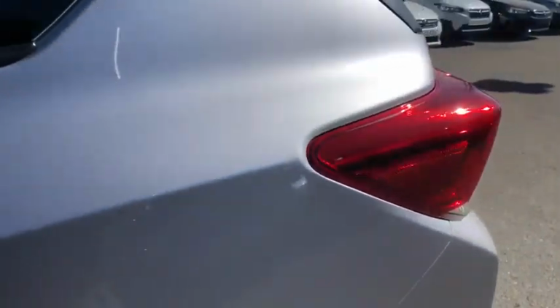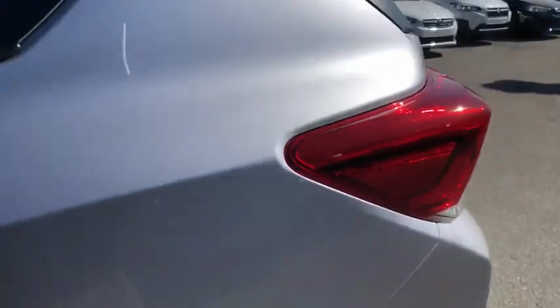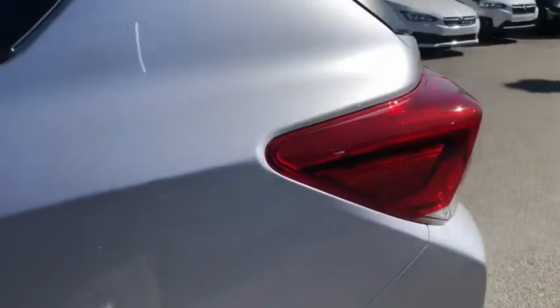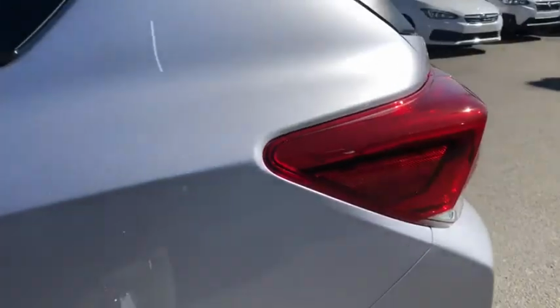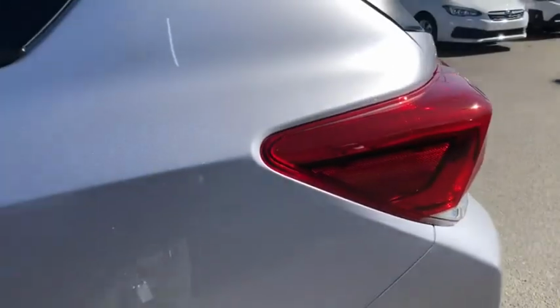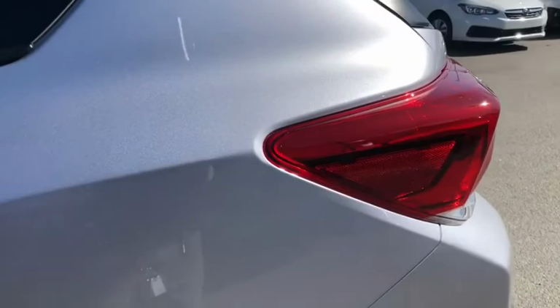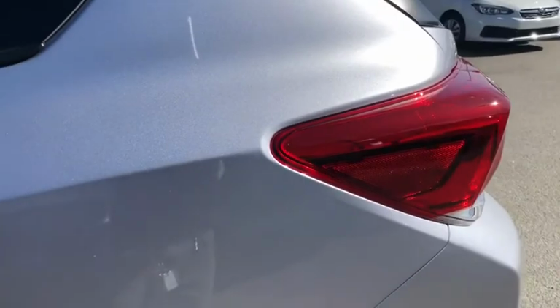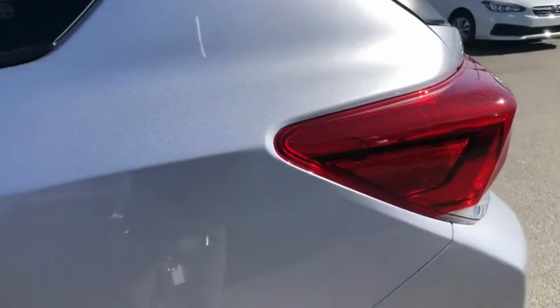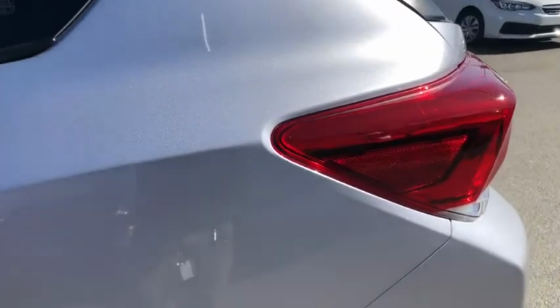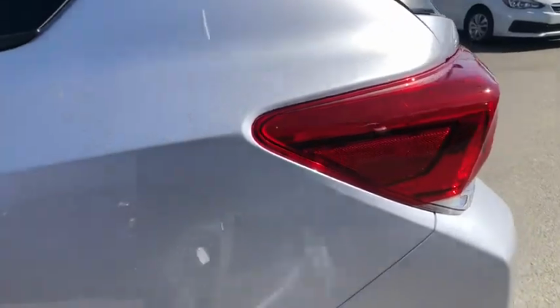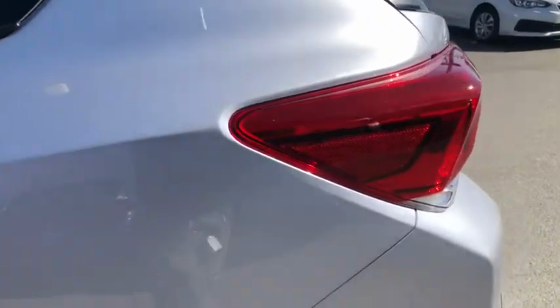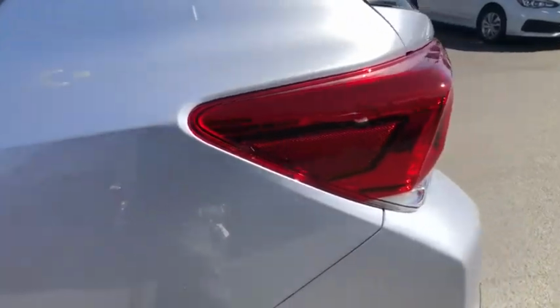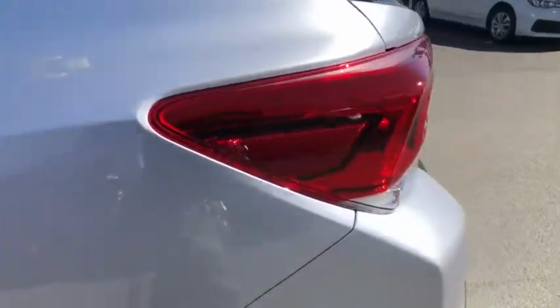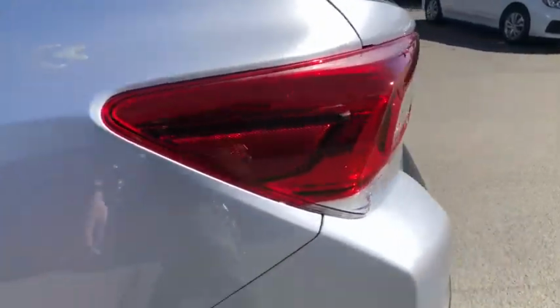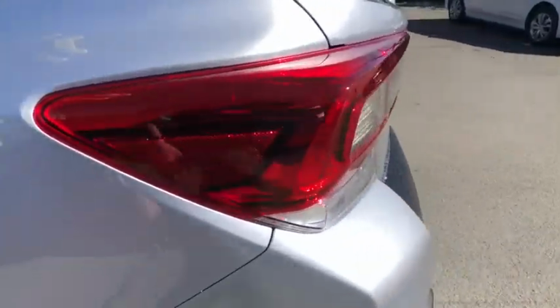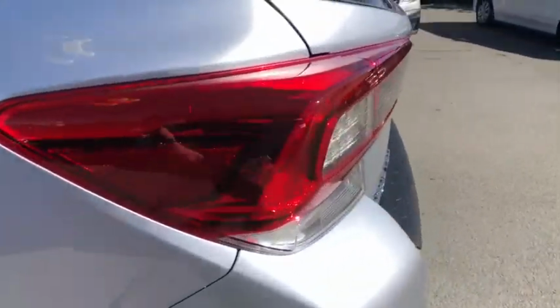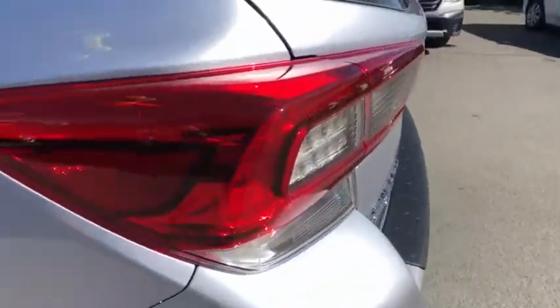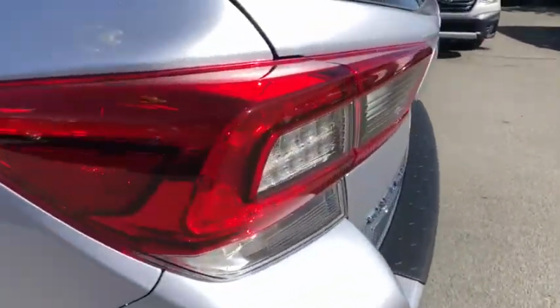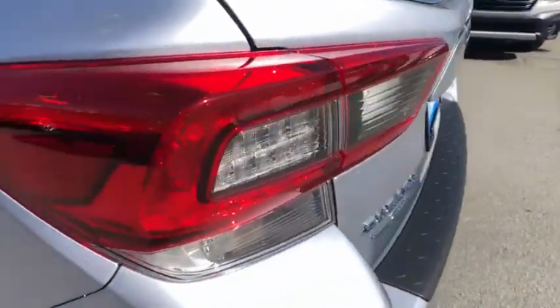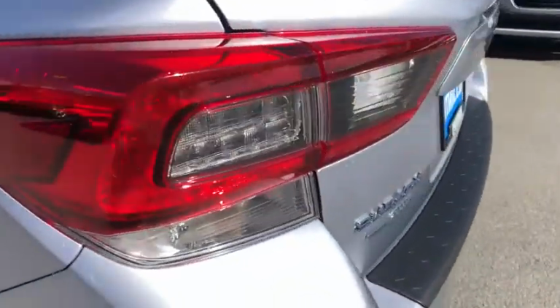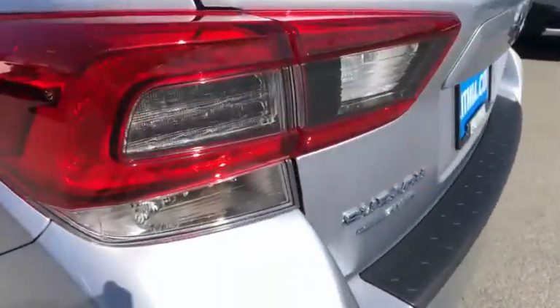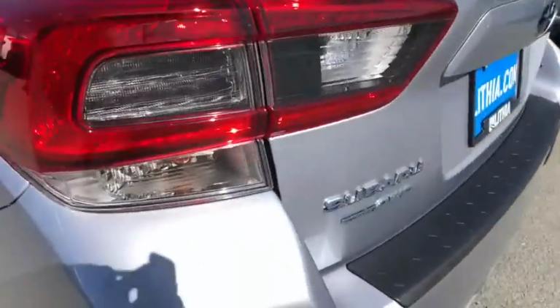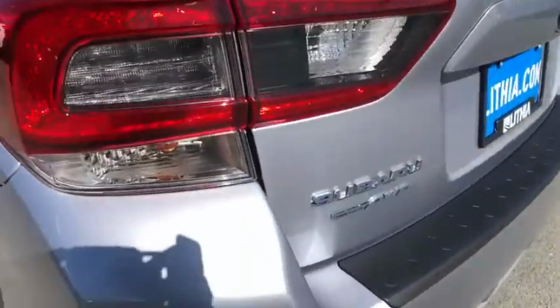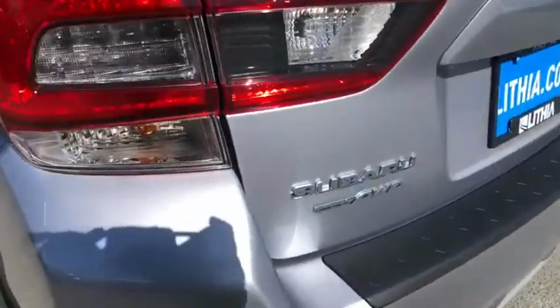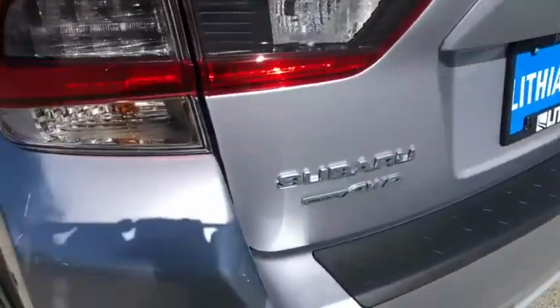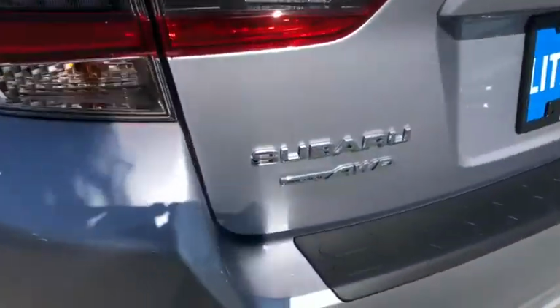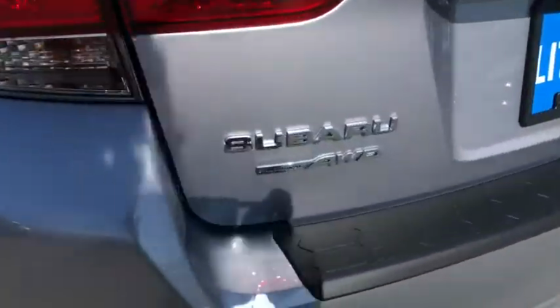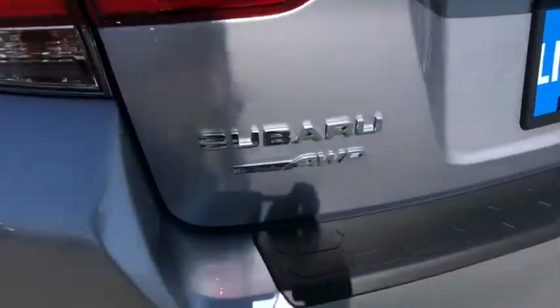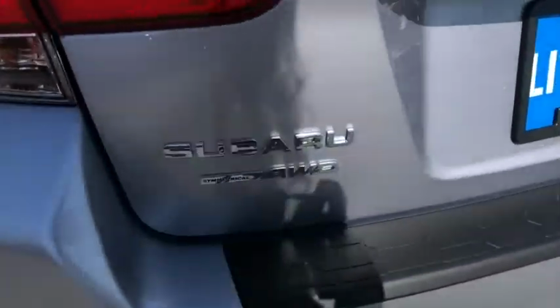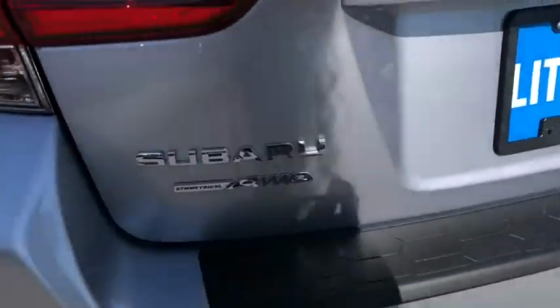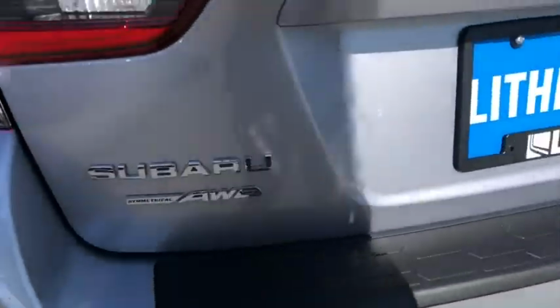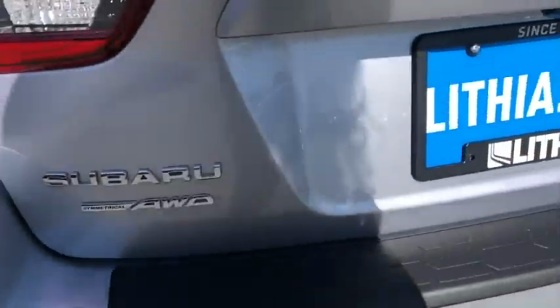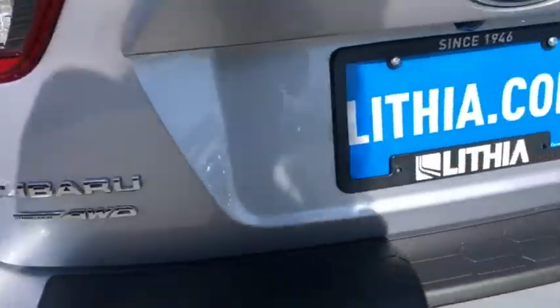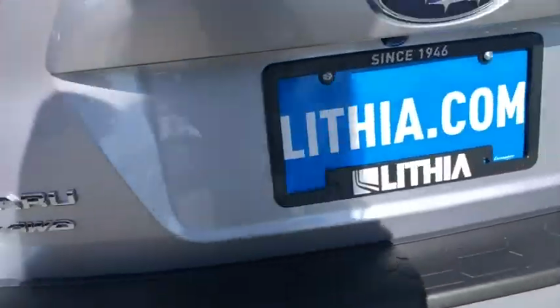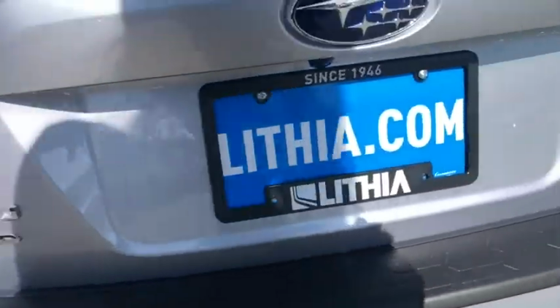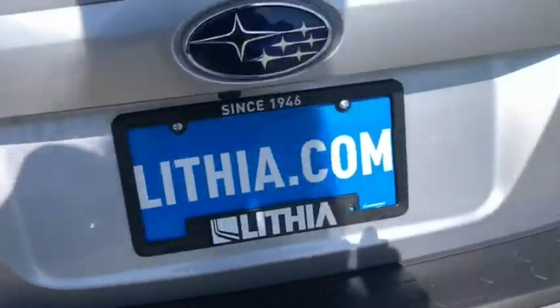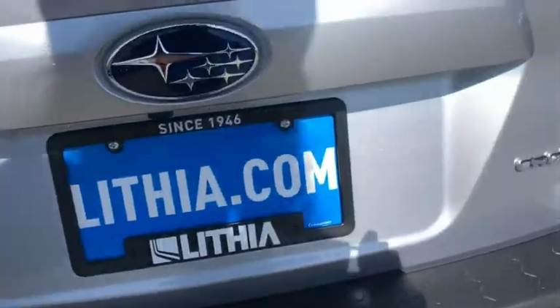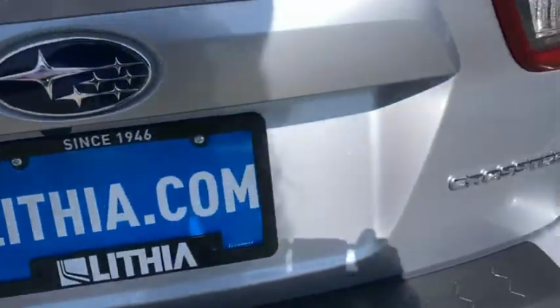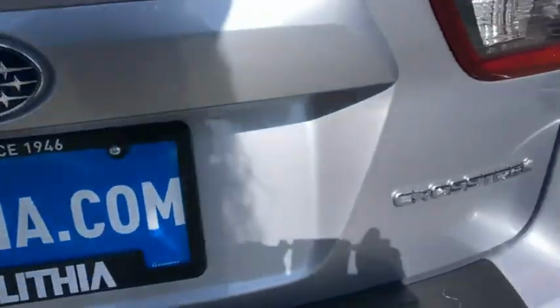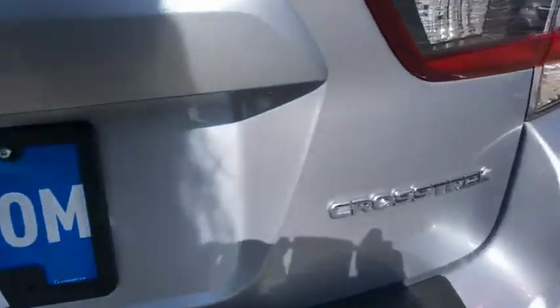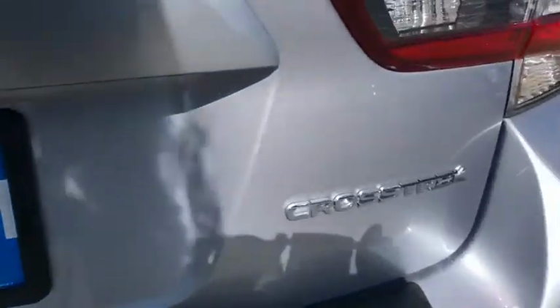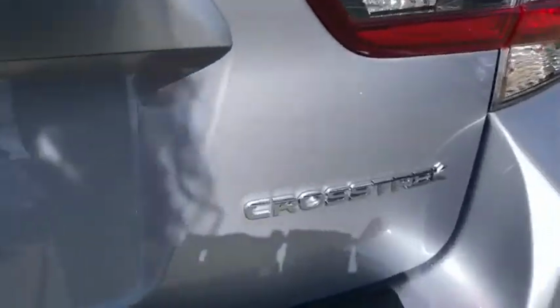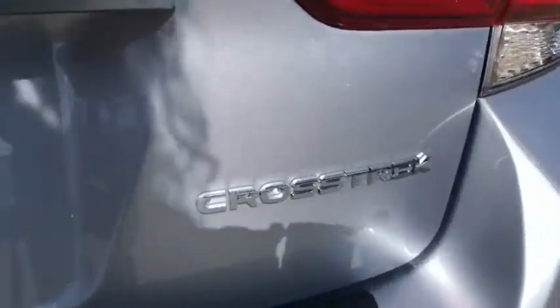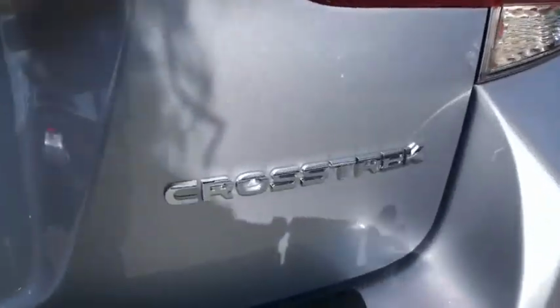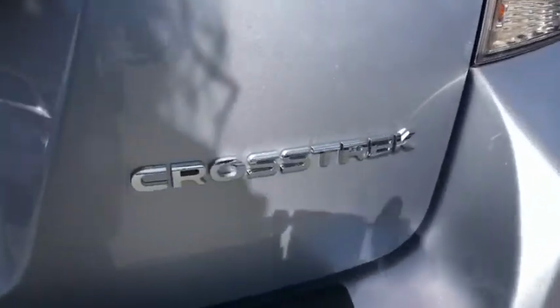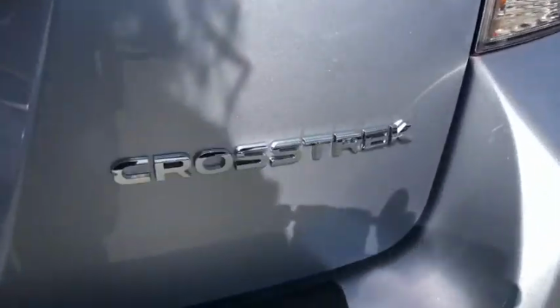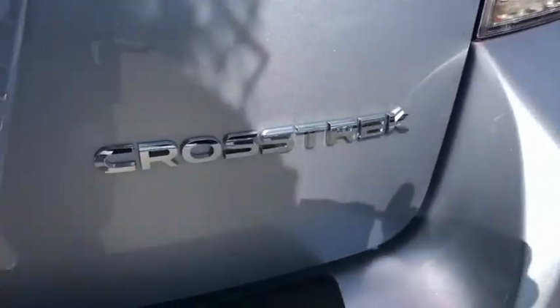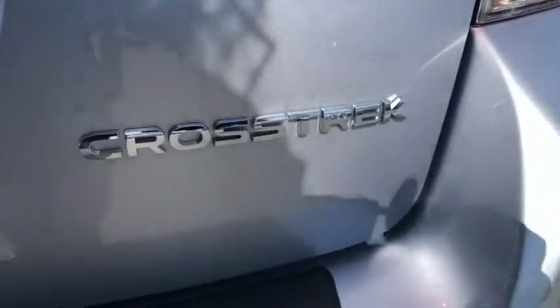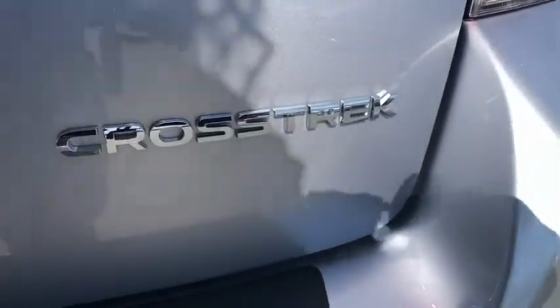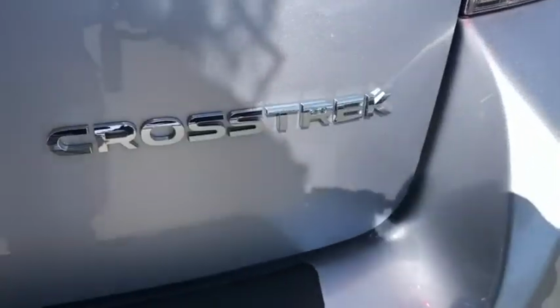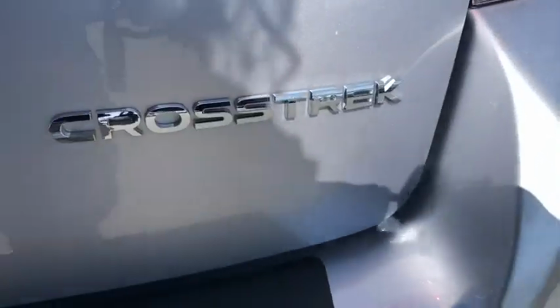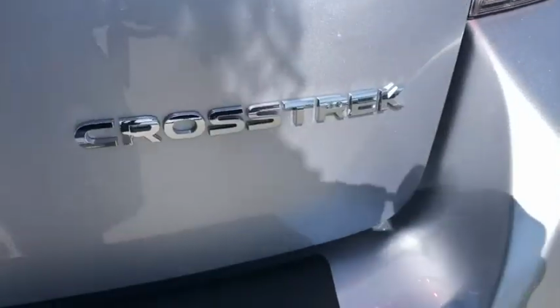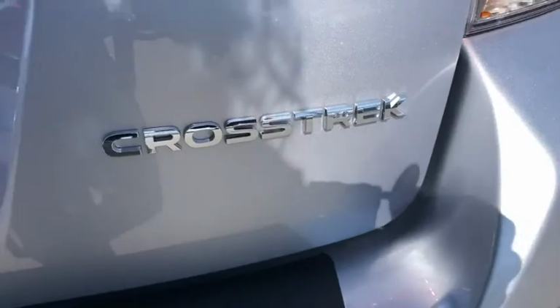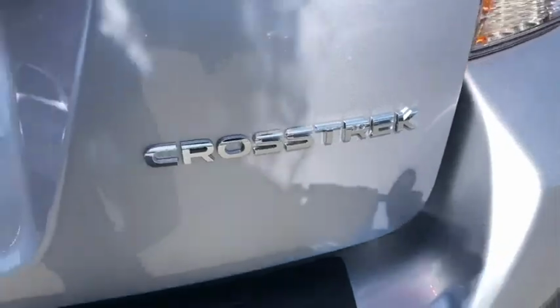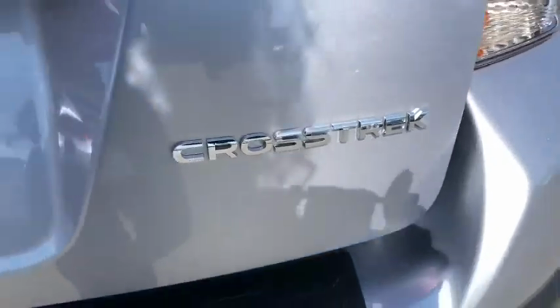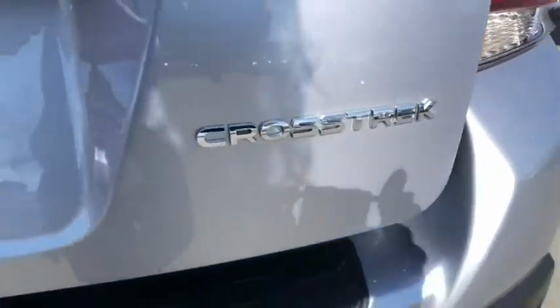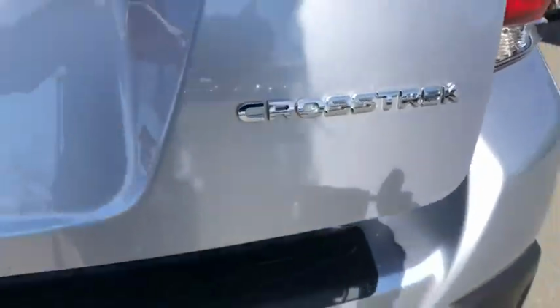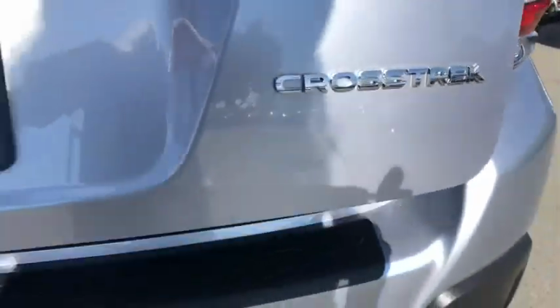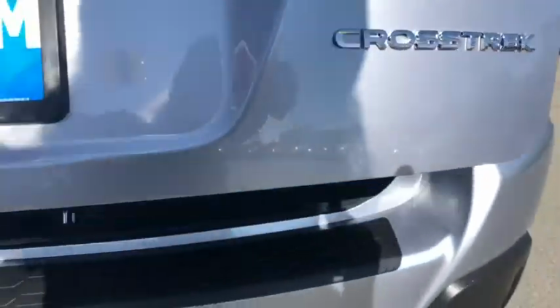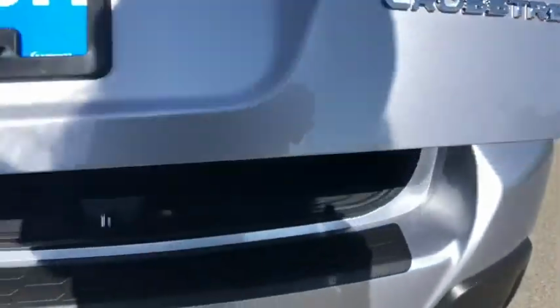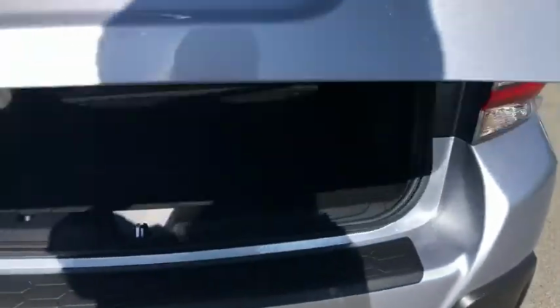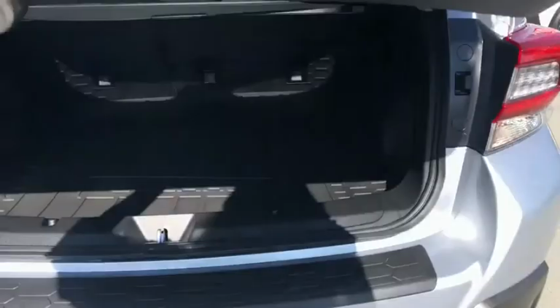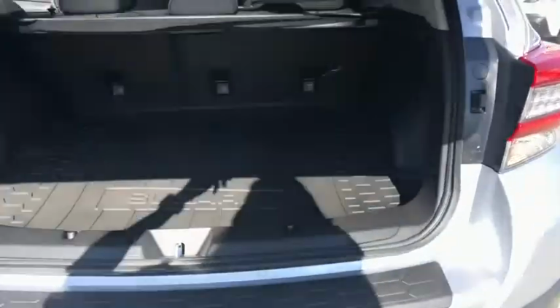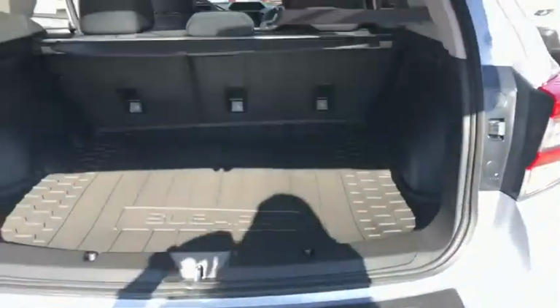Rear defrost, auto-off headlights, climate control, AM-FM stereo radio, fog lamps, child safety locks.